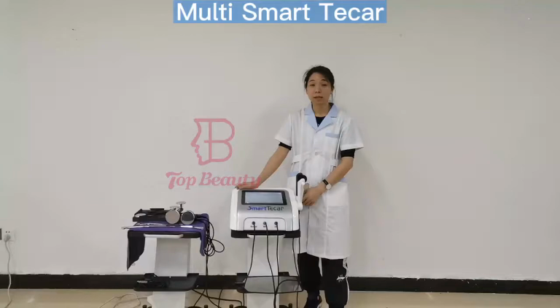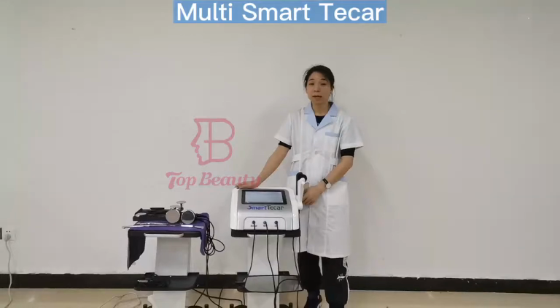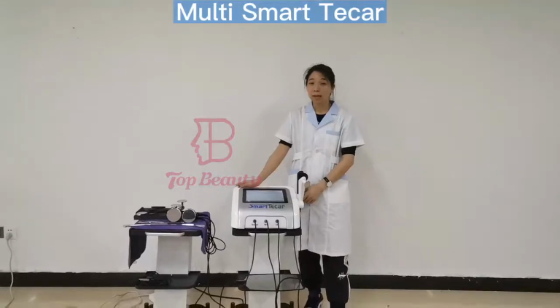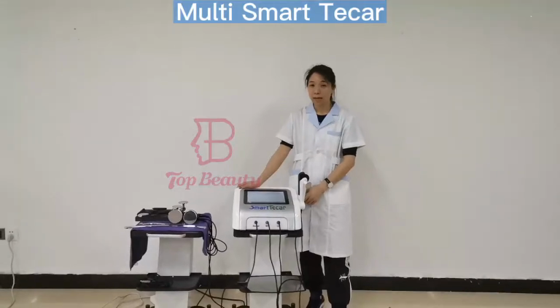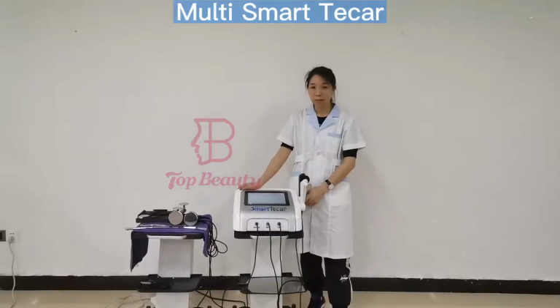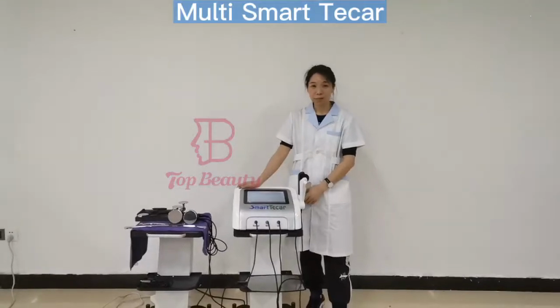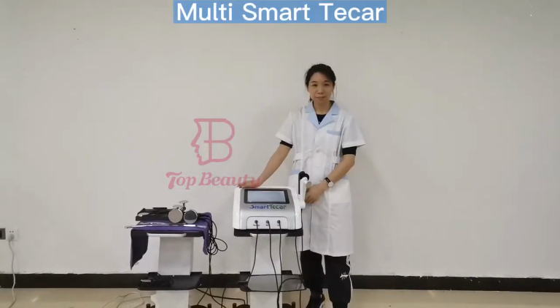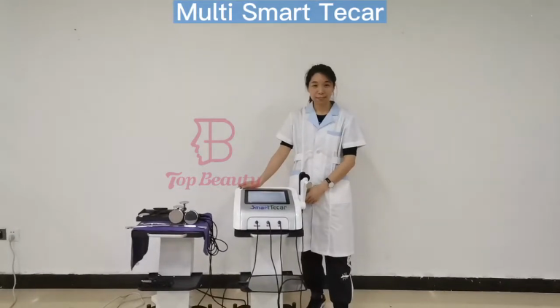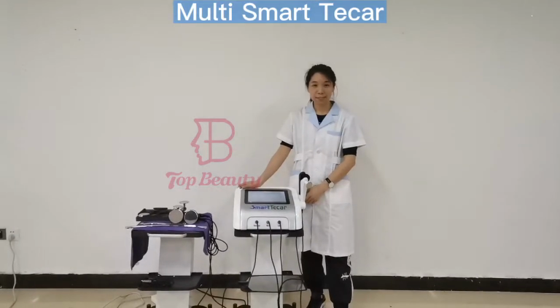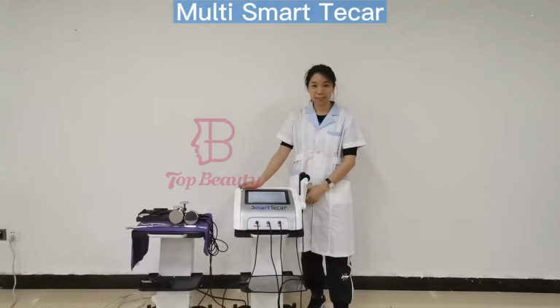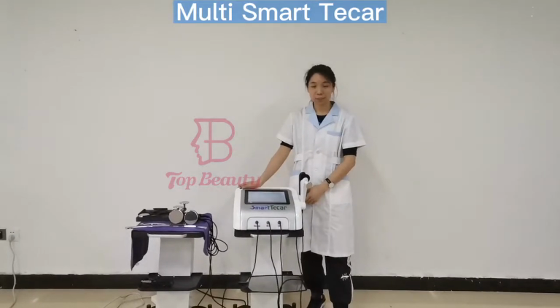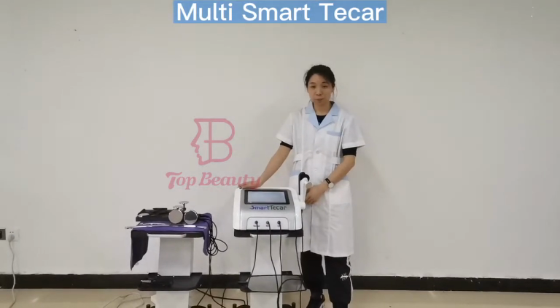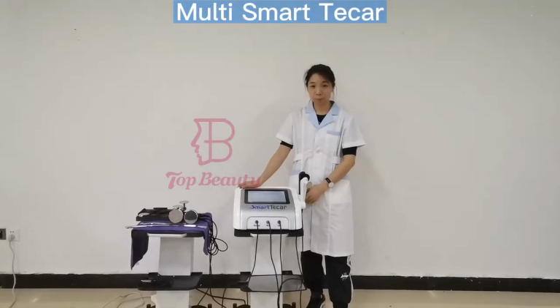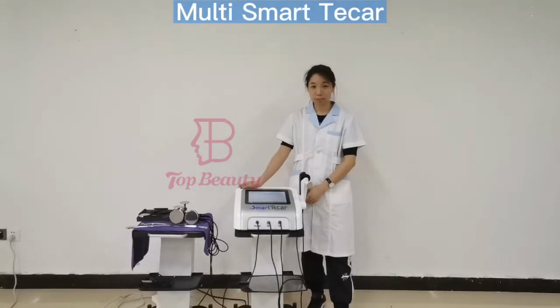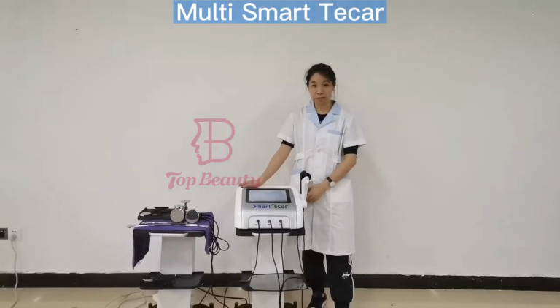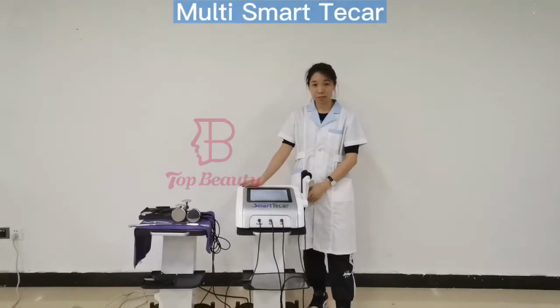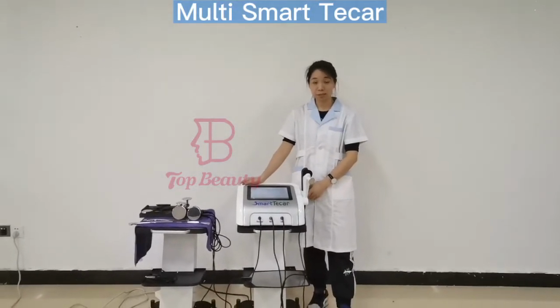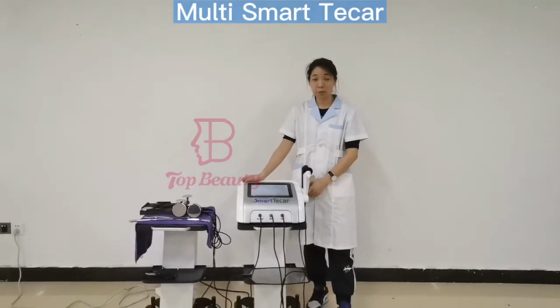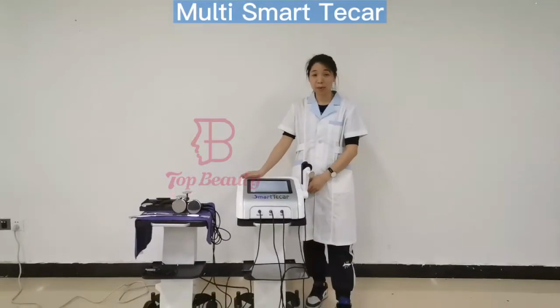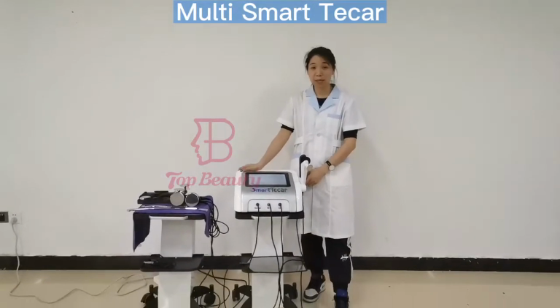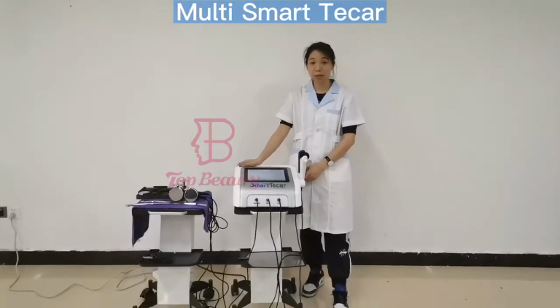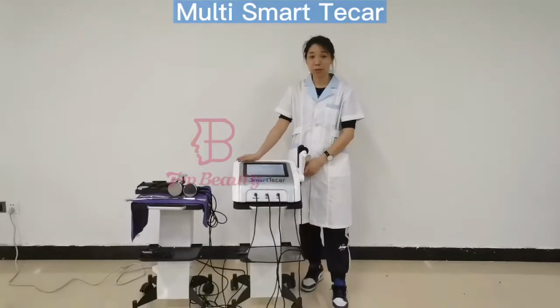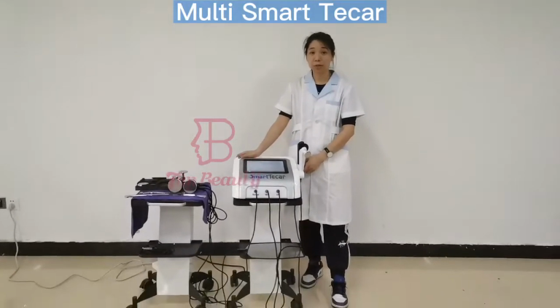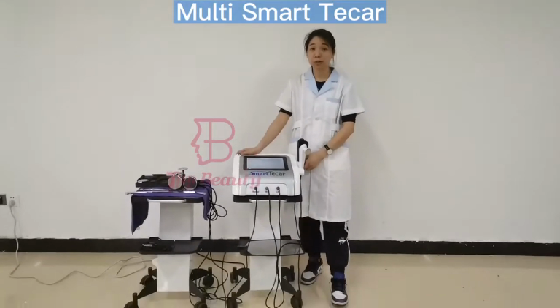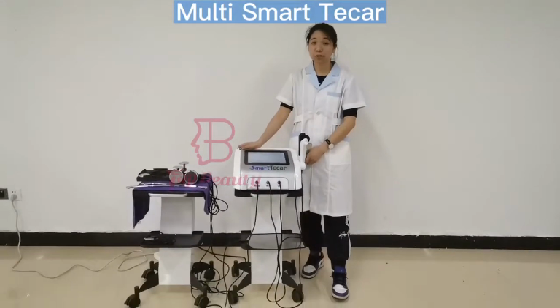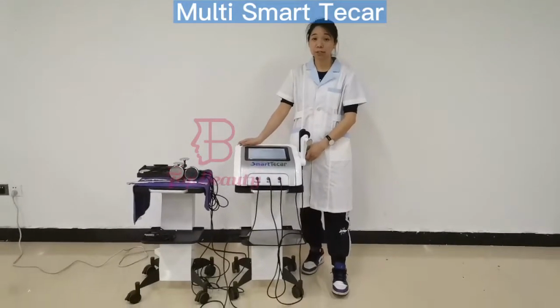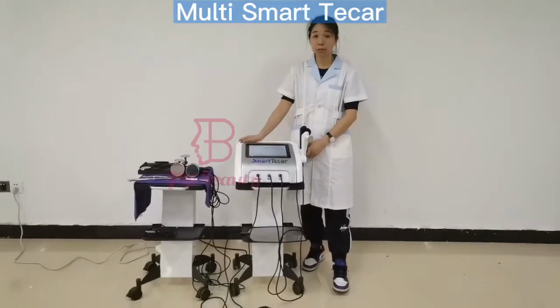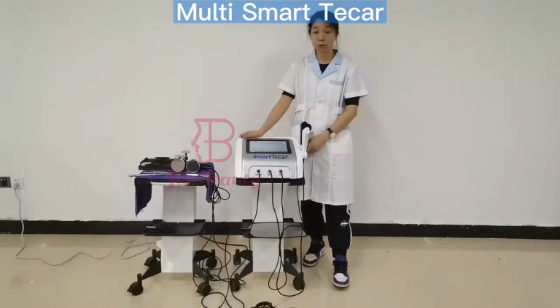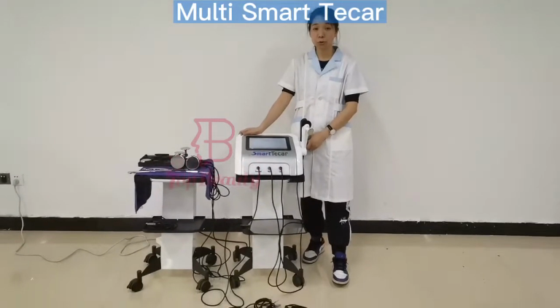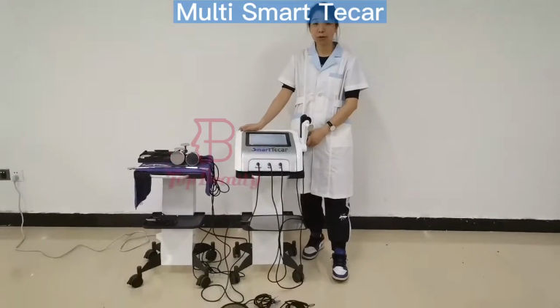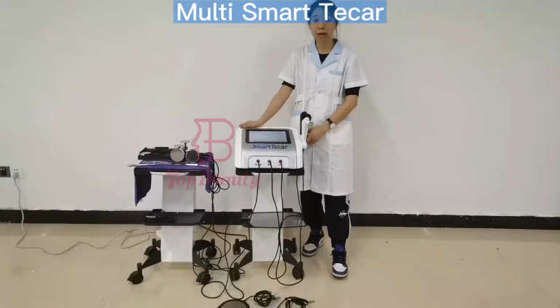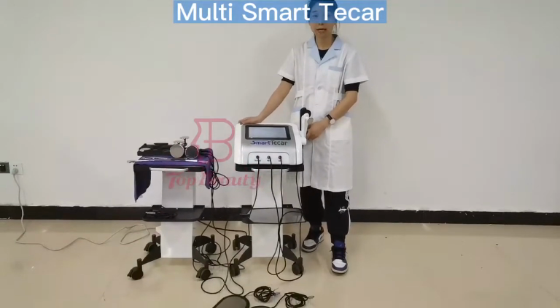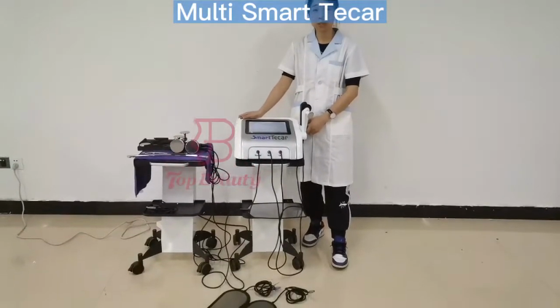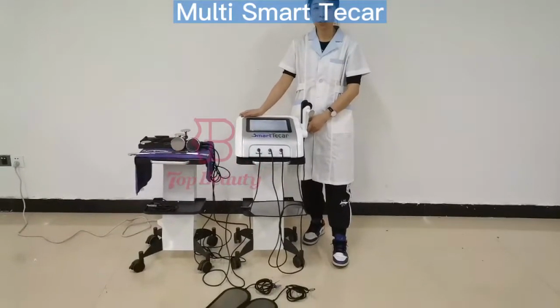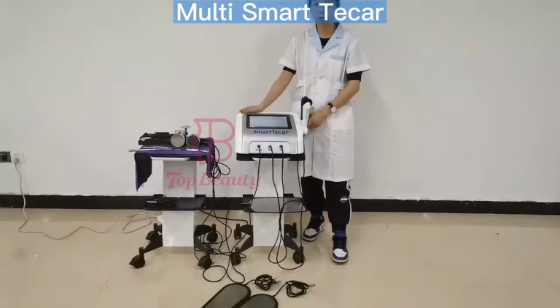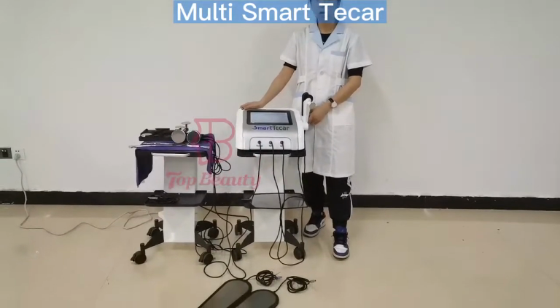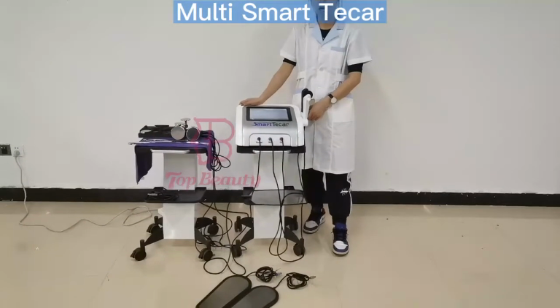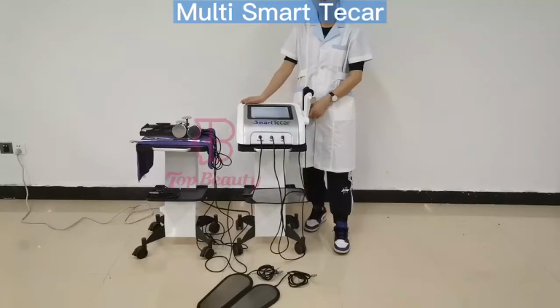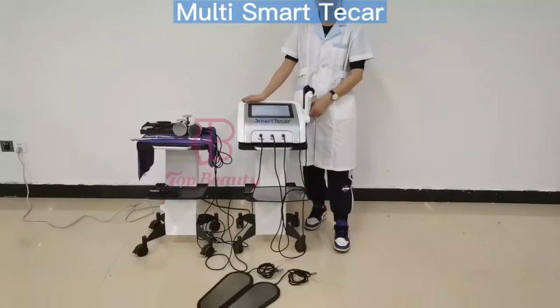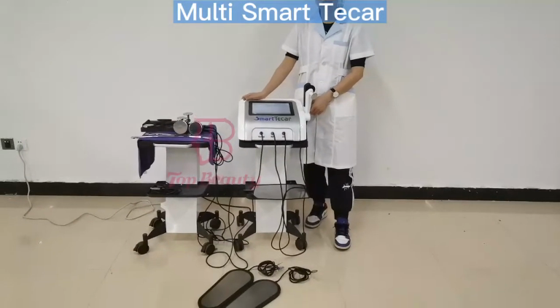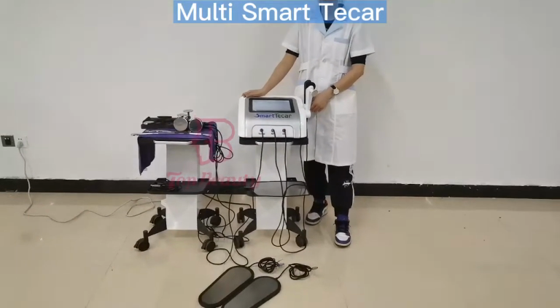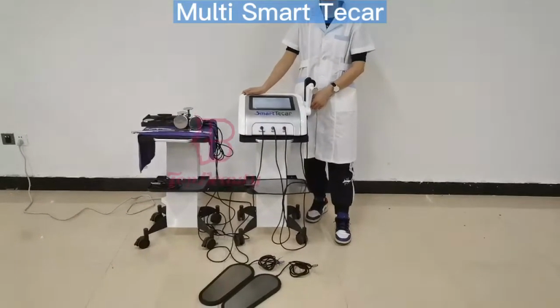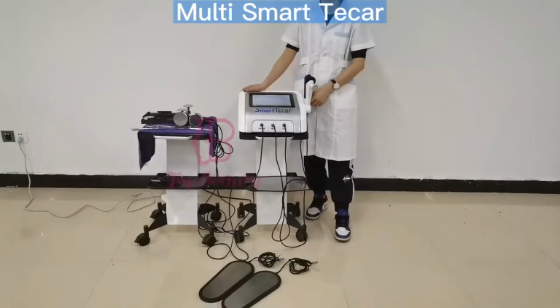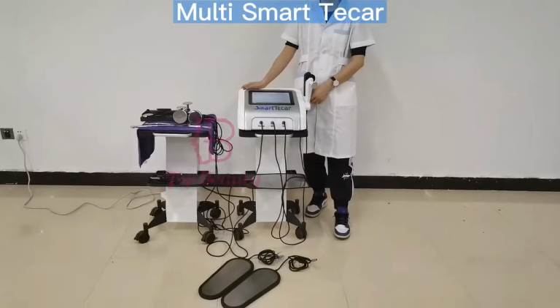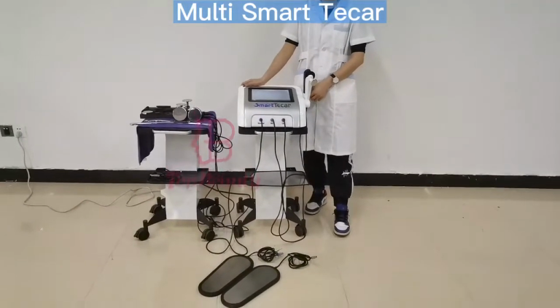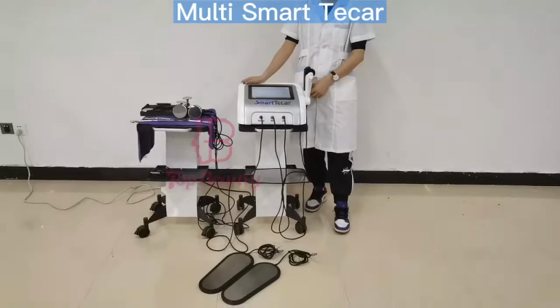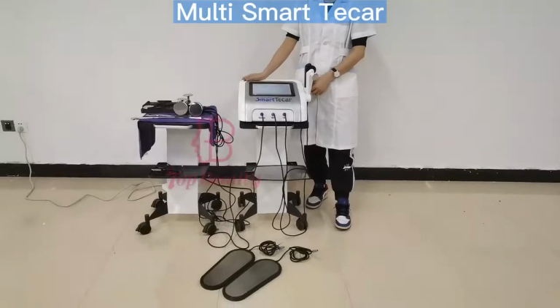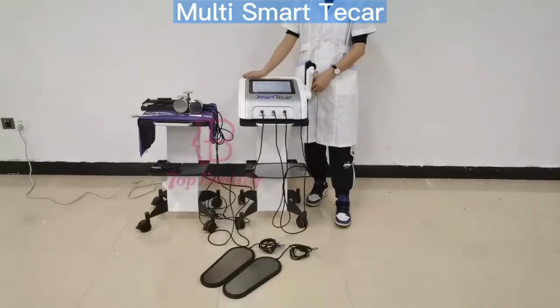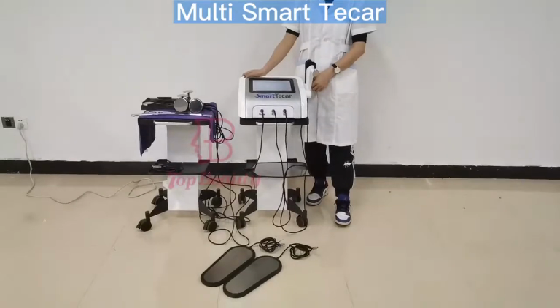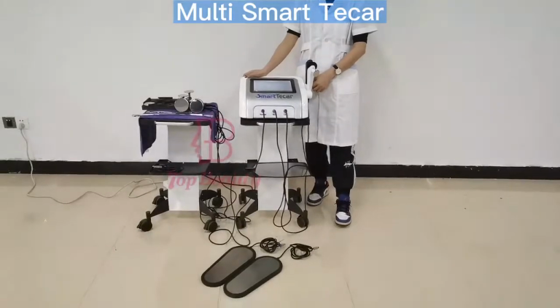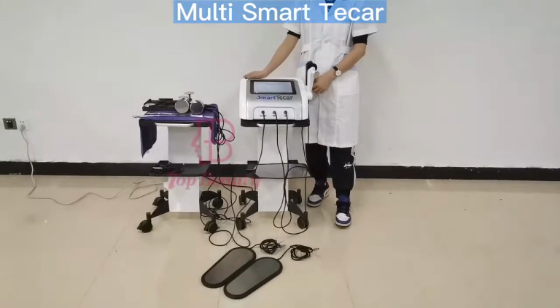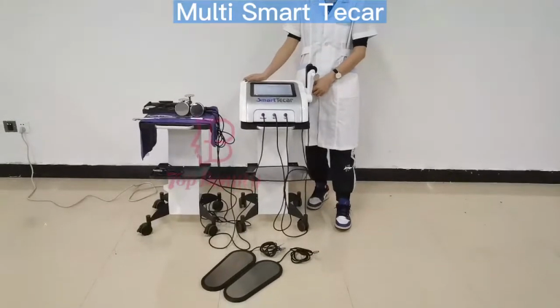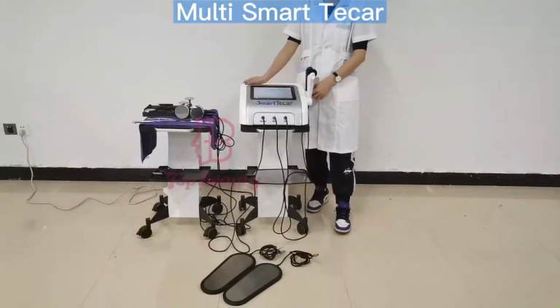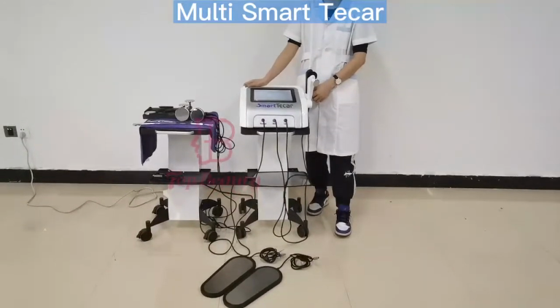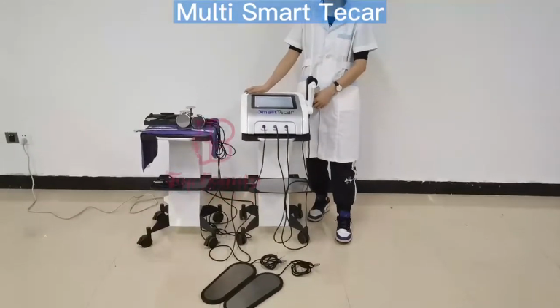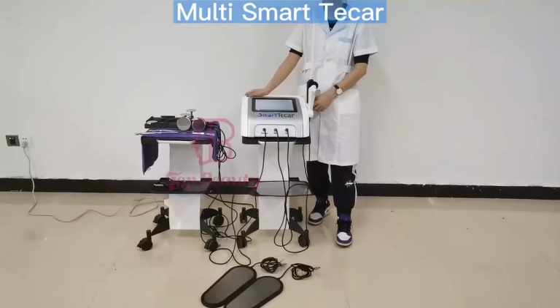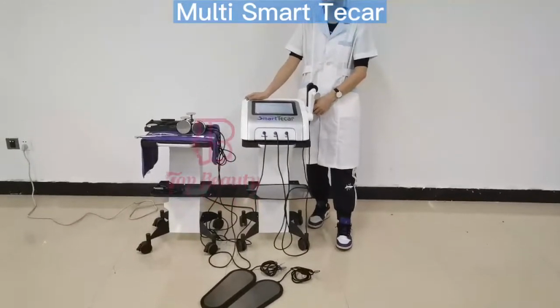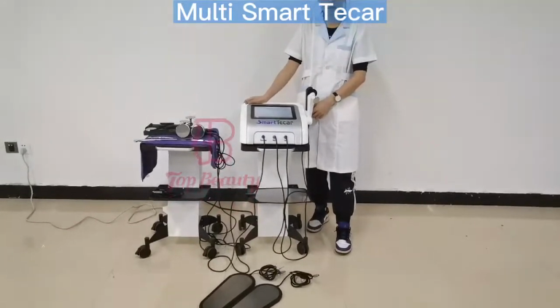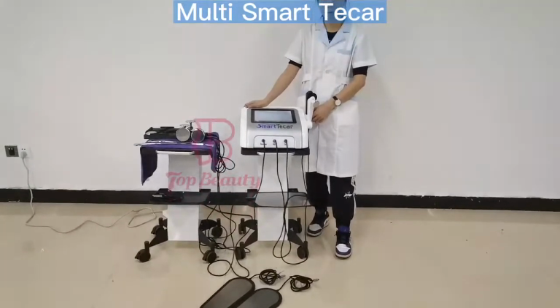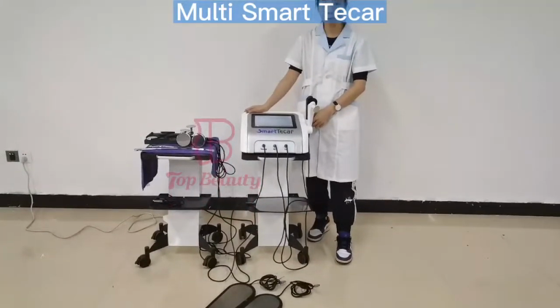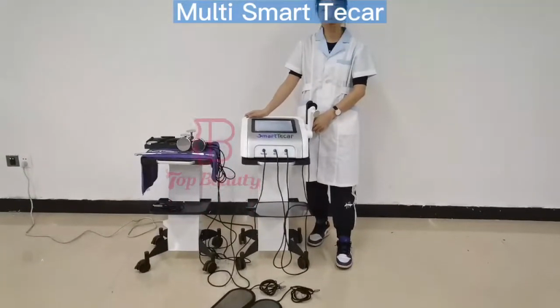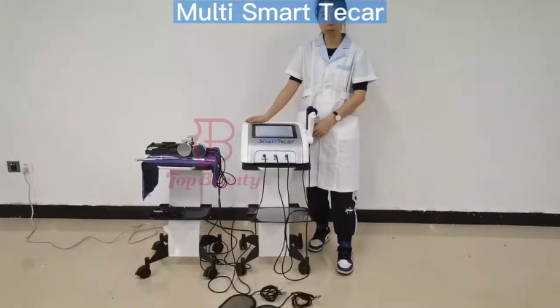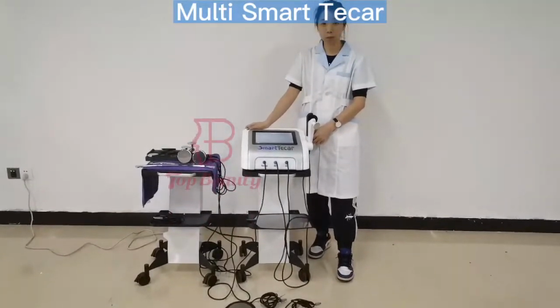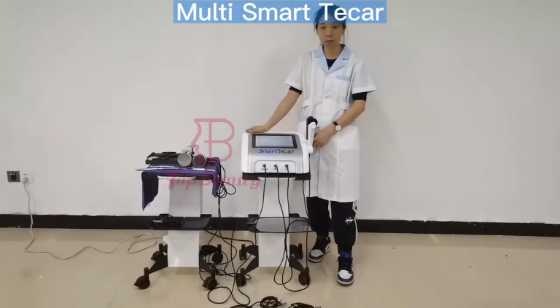Hello, this is Tobi. Today I would like to introduce you guys to the Optus Multifunction RF device.